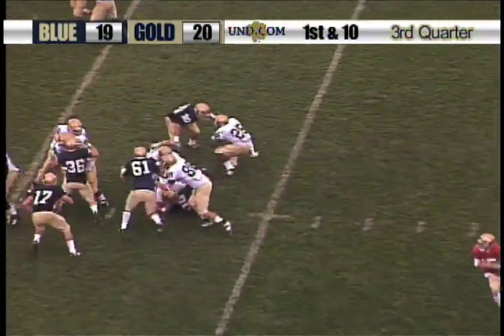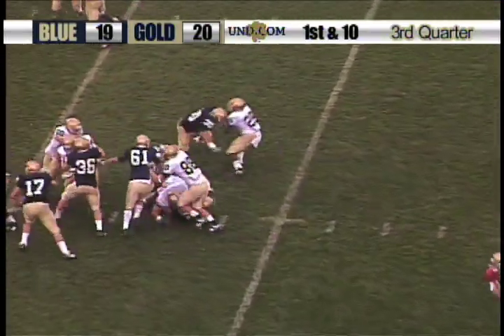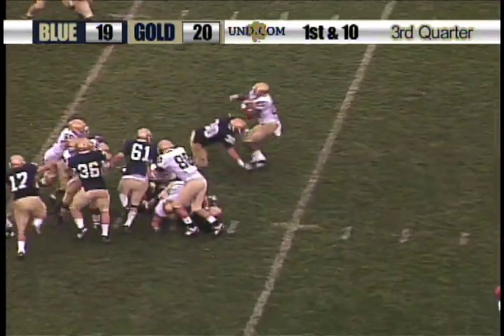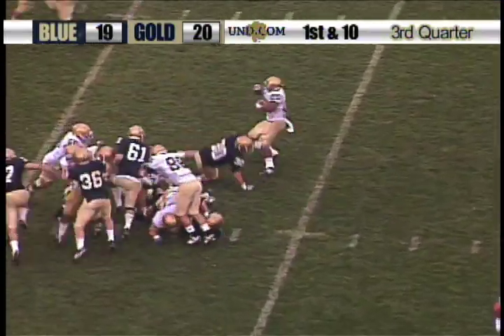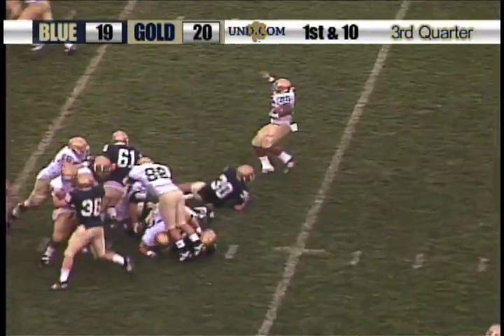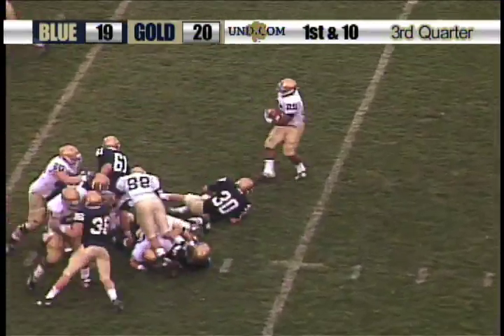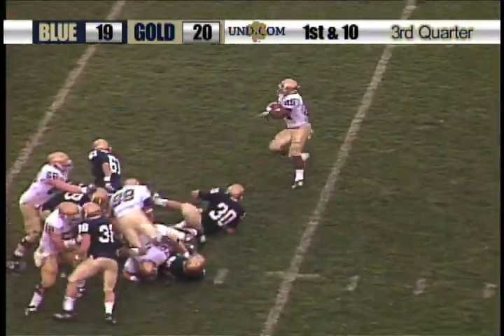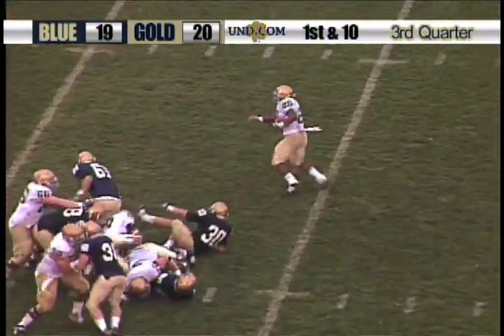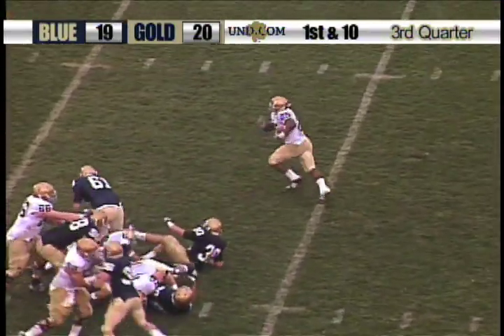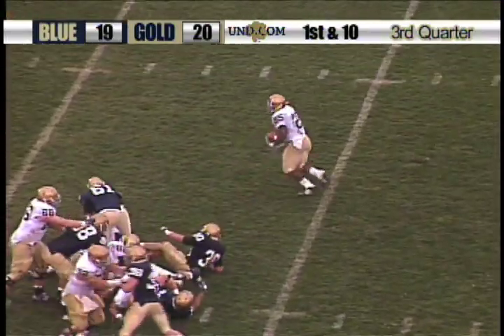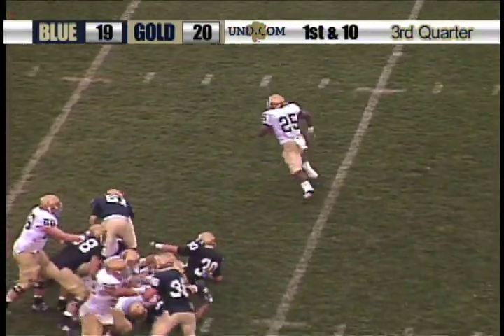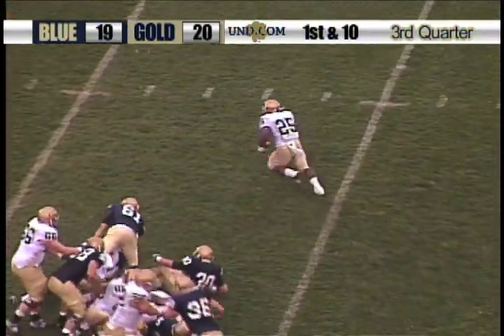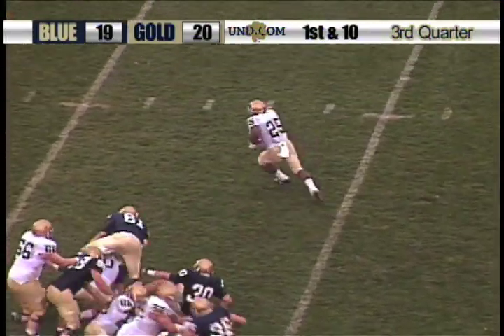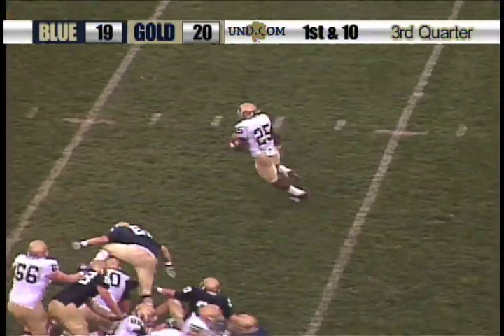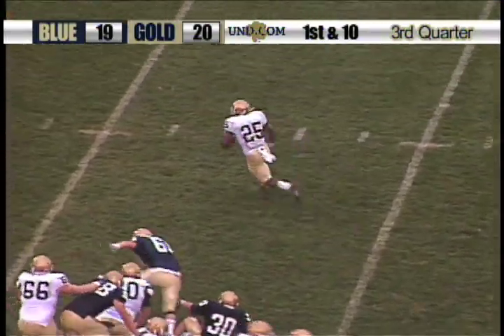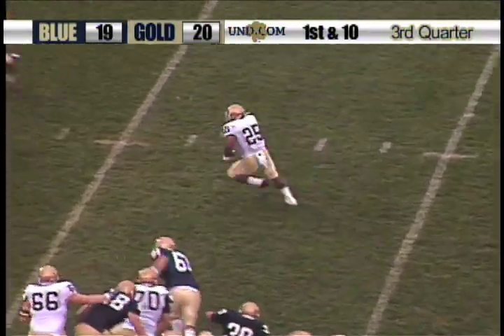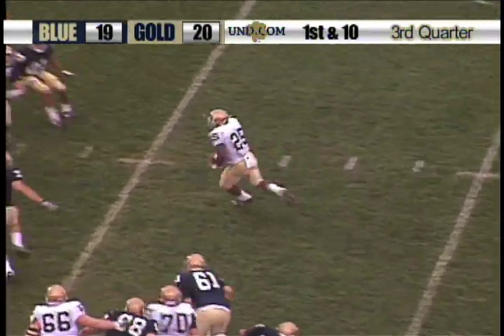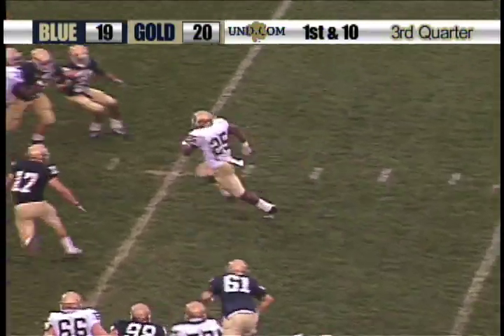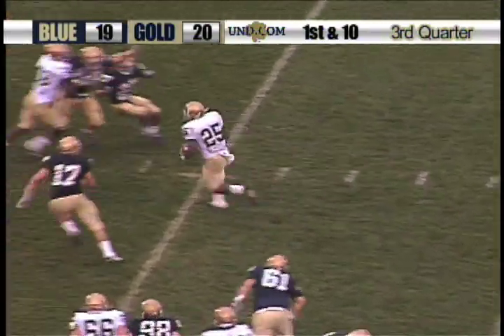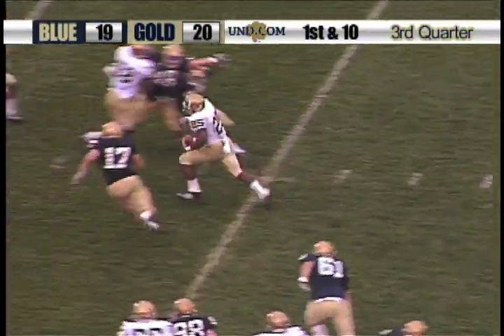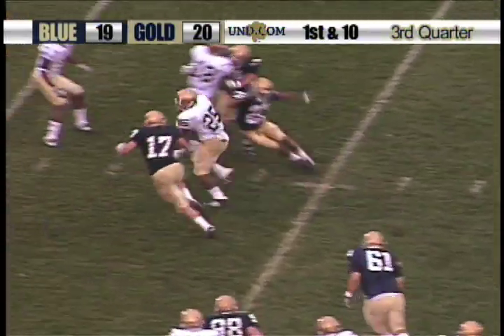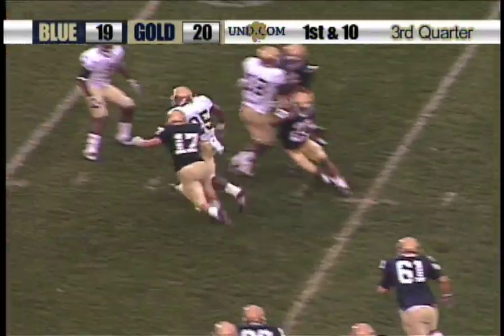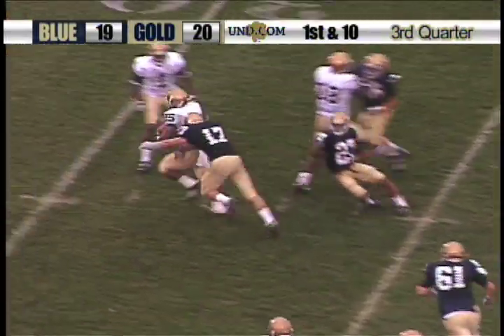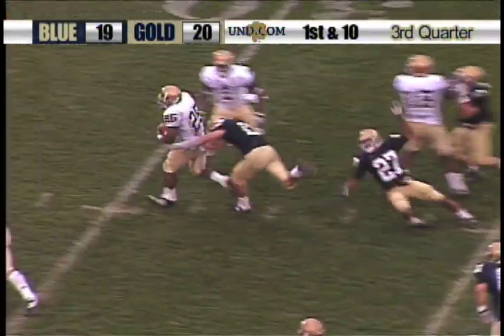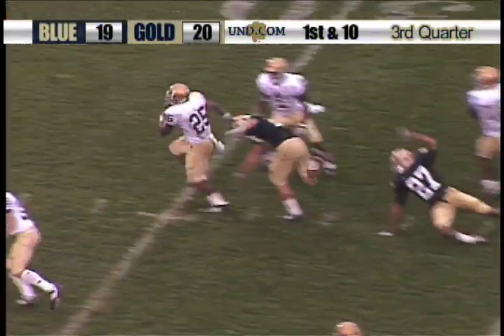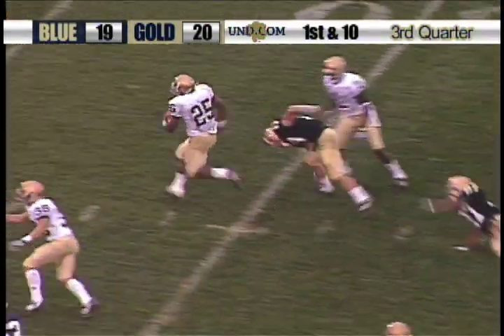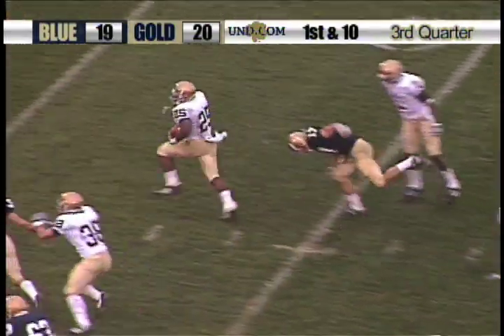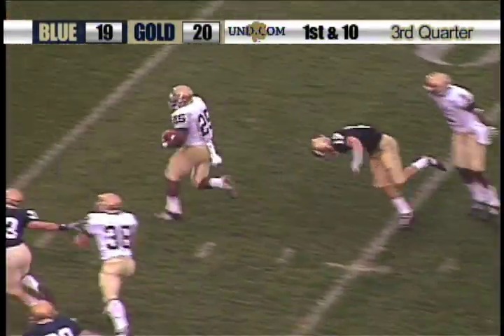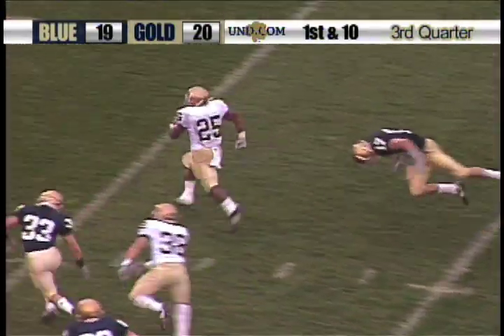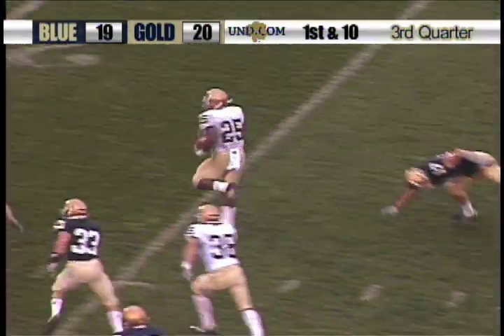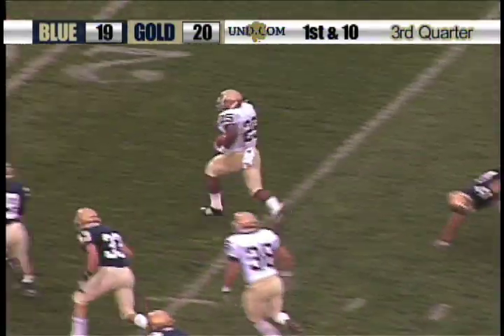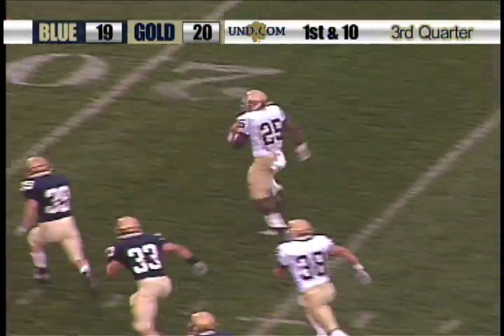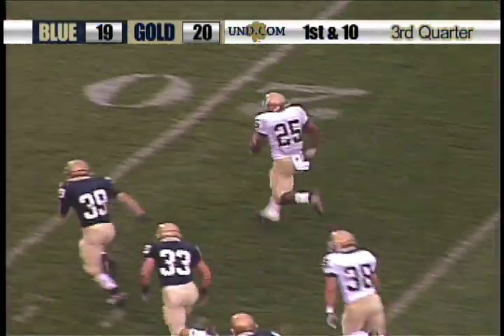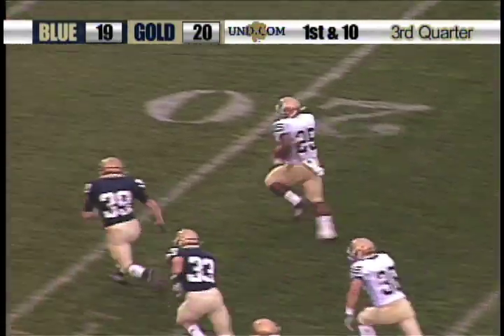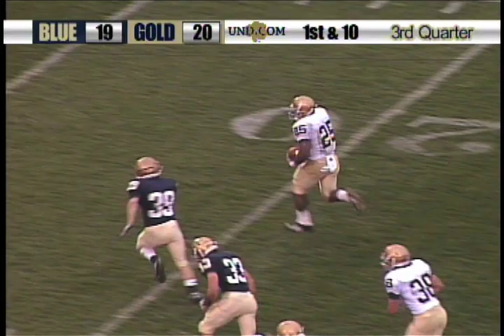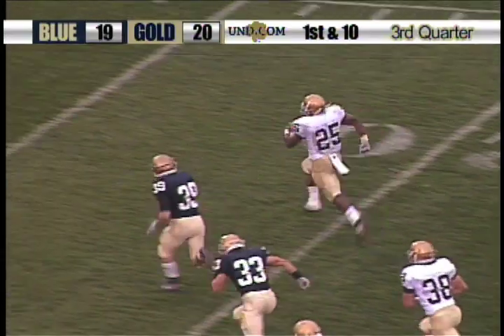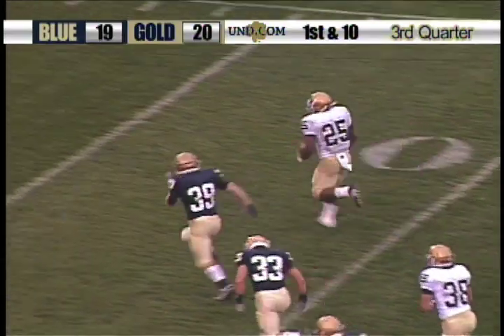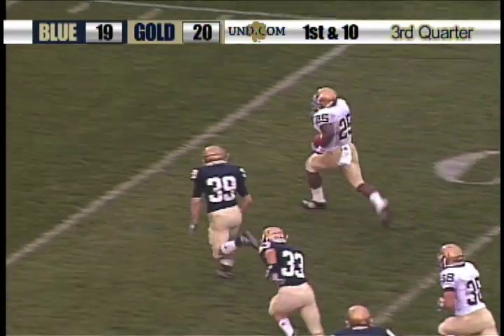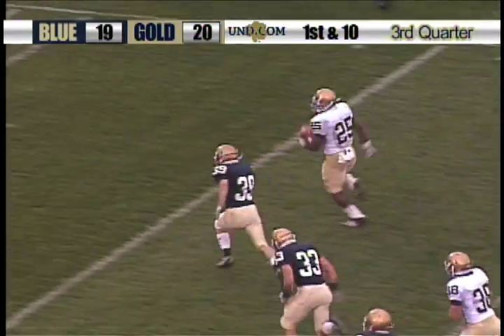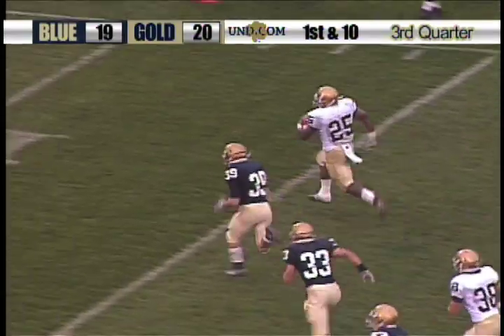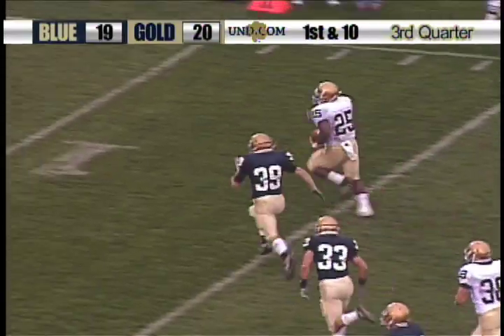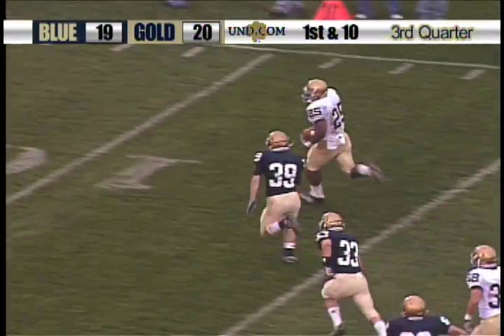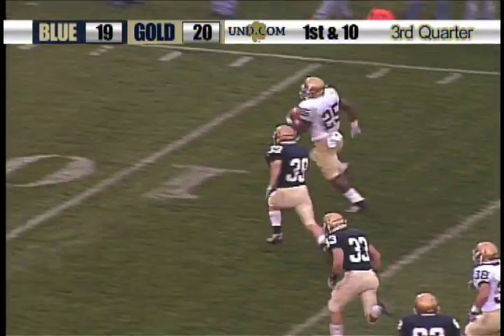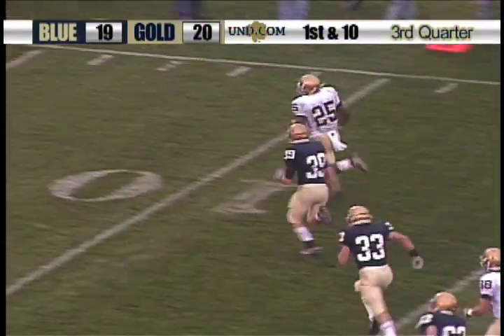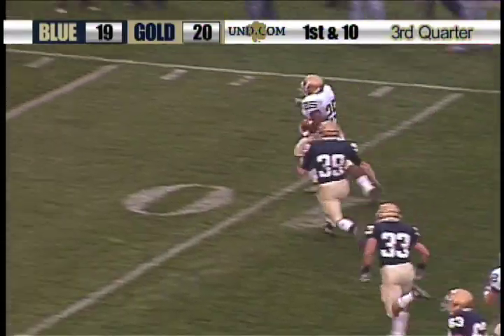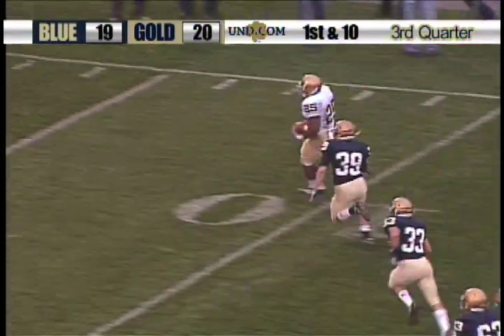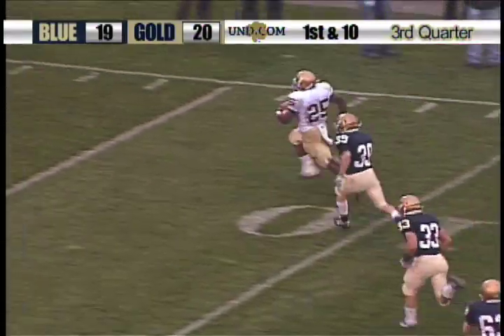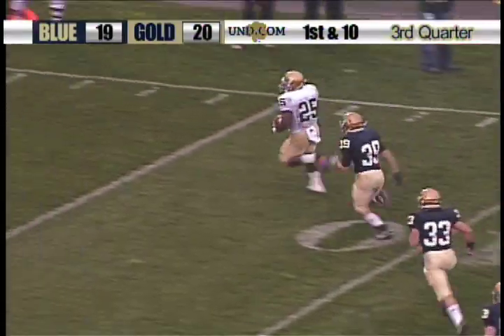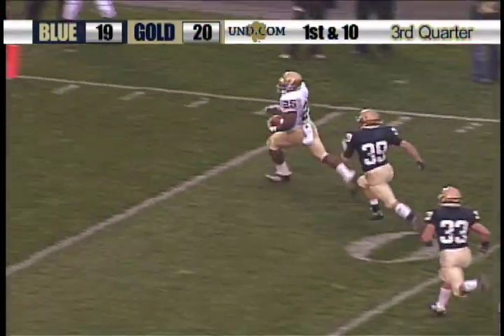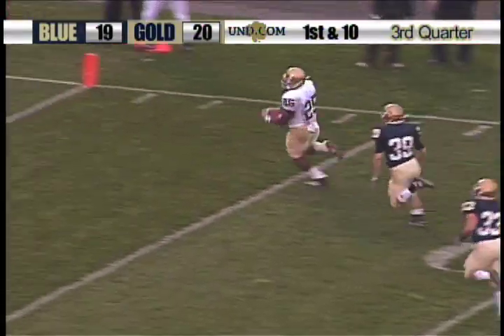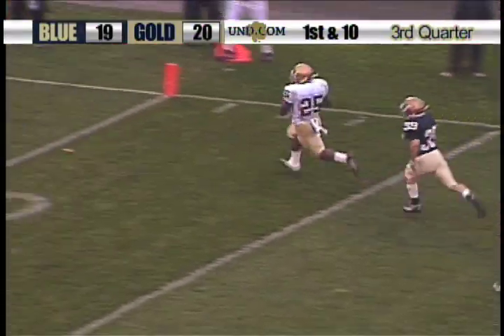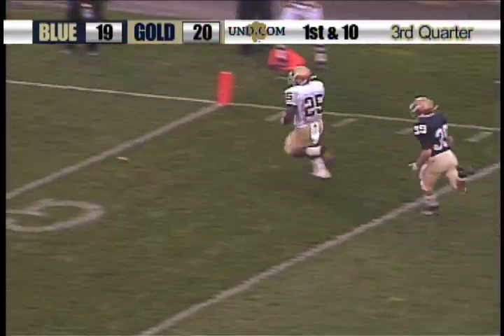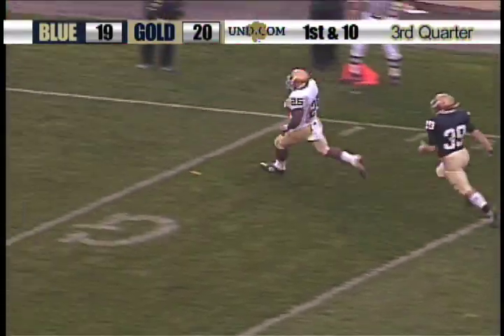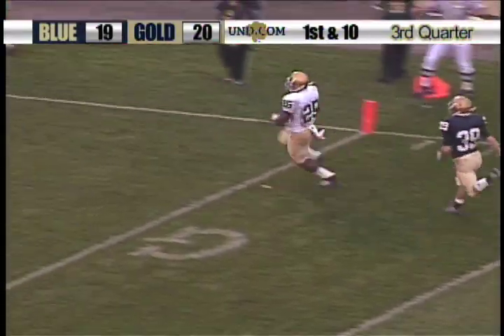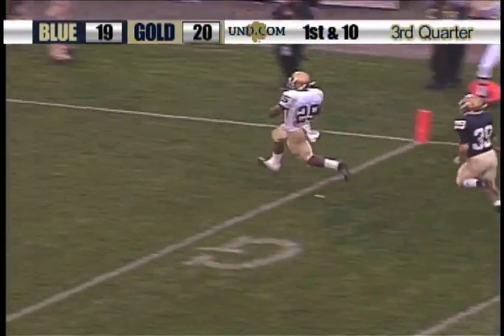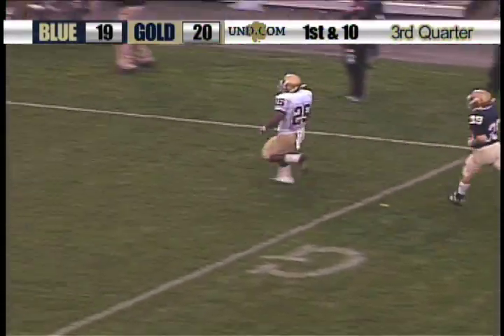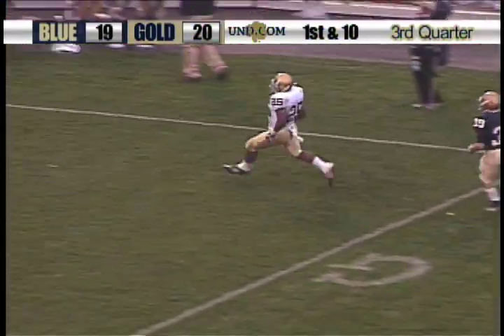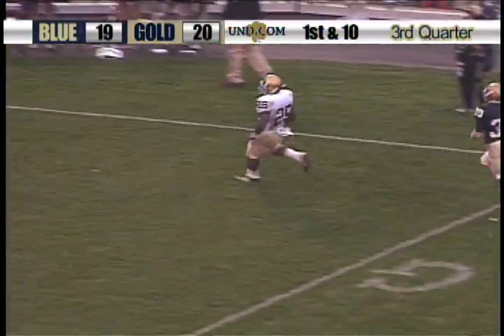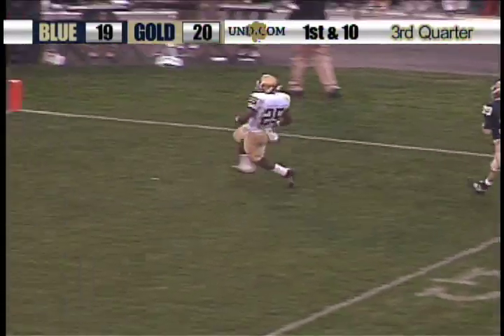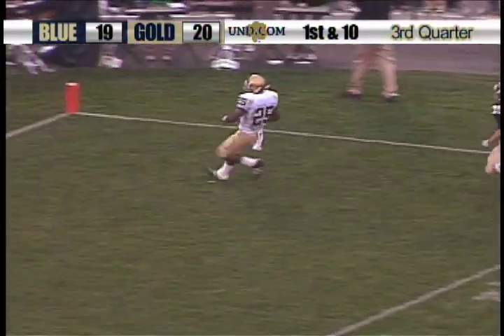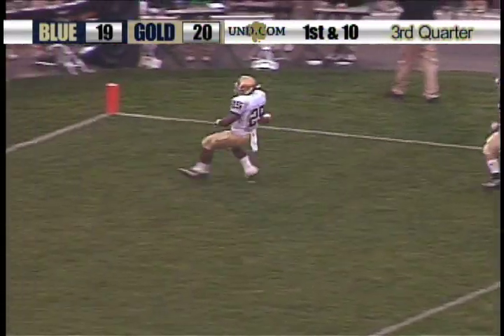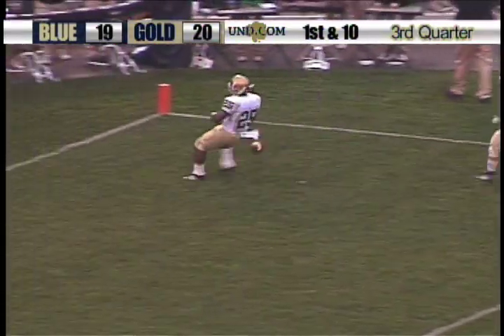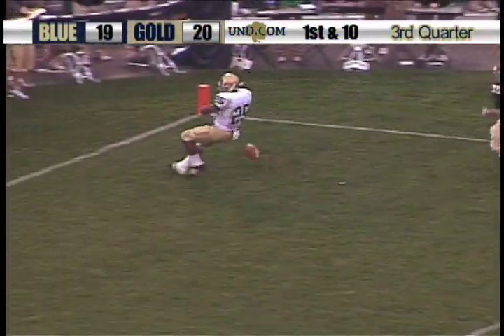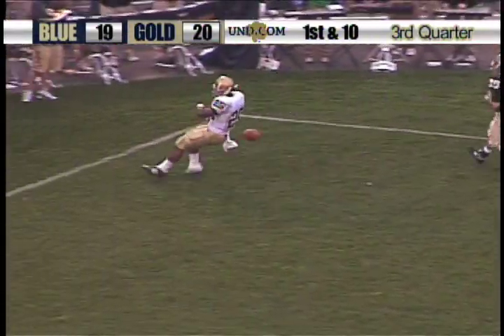Handoff to Jonas Gray, still on his feet — he's gone. Has some running room outside. He's gone. 20, 10, 5. Touchdown.